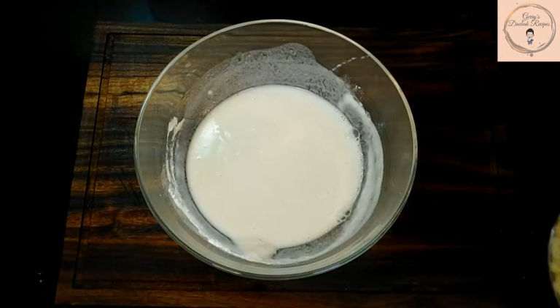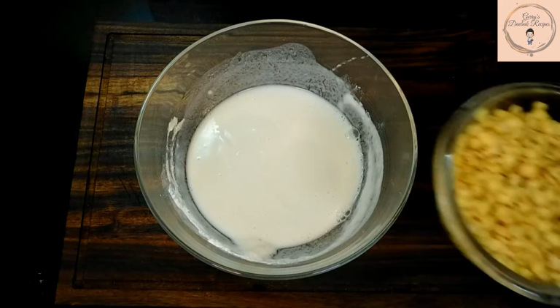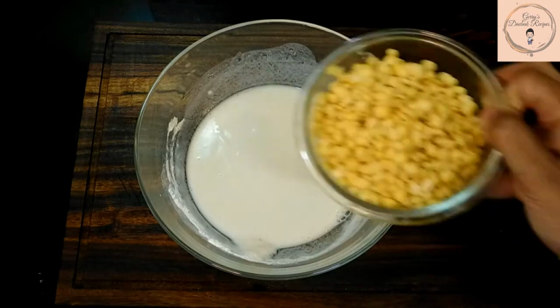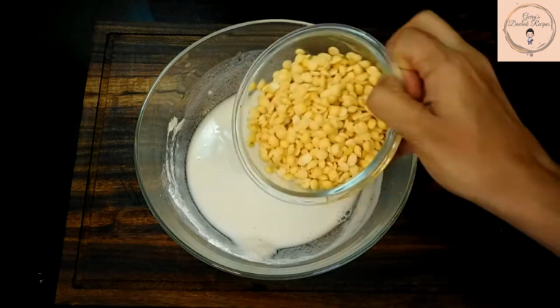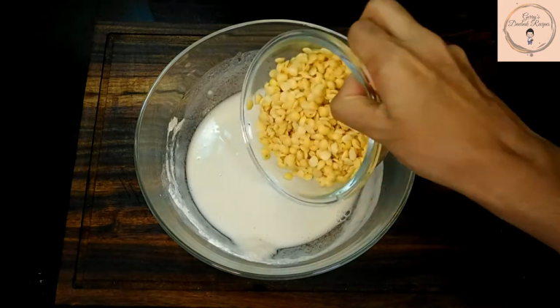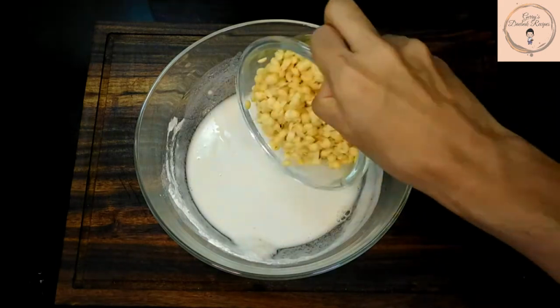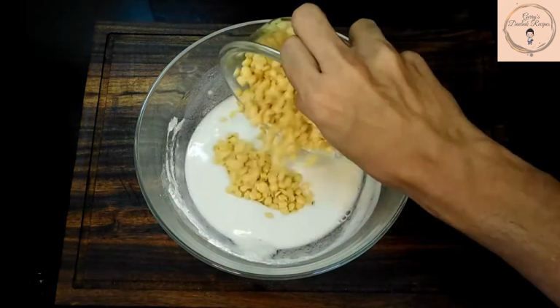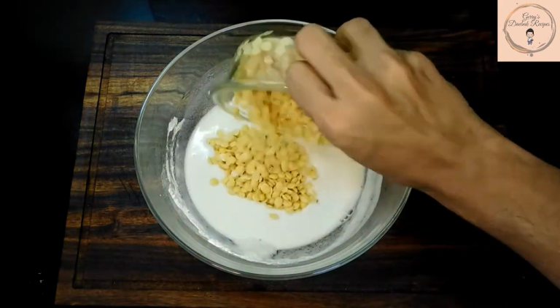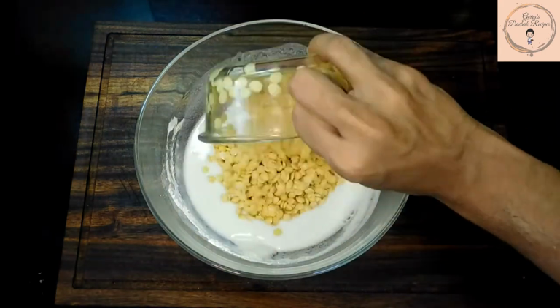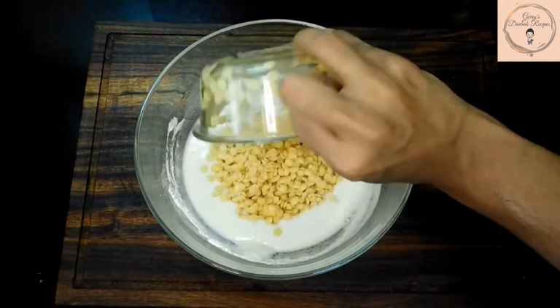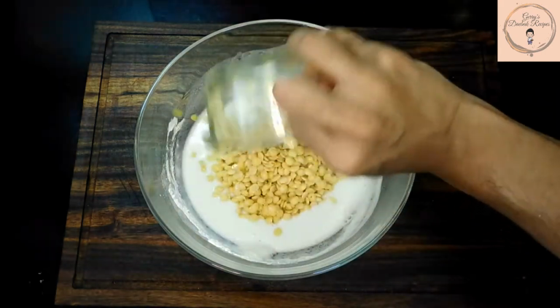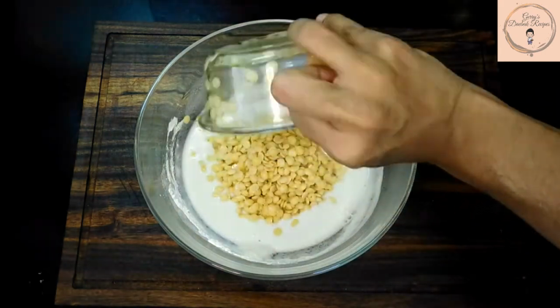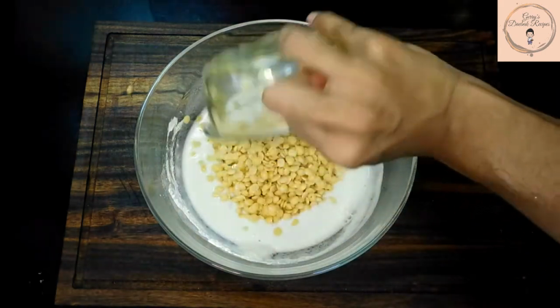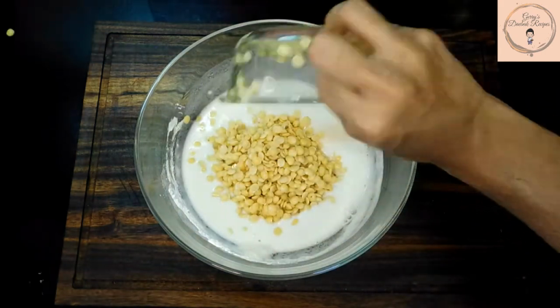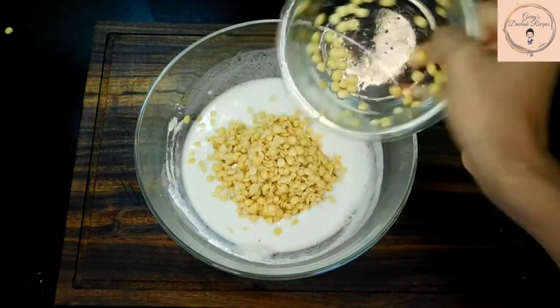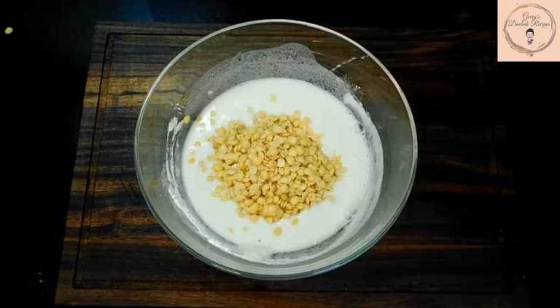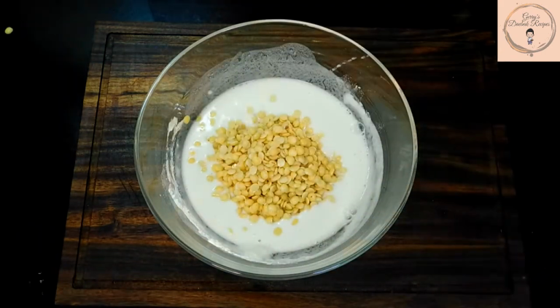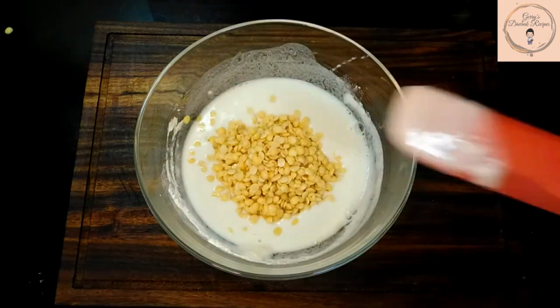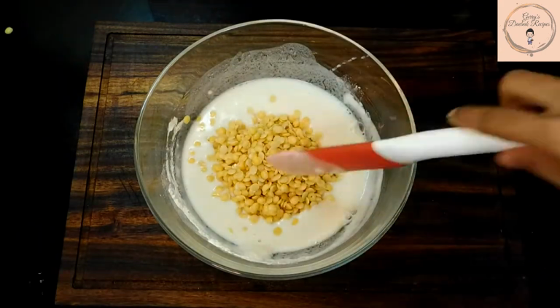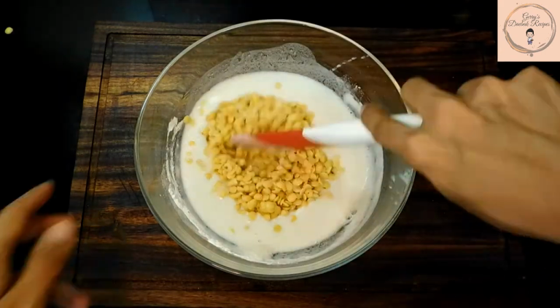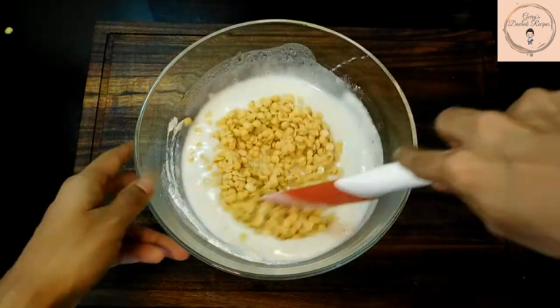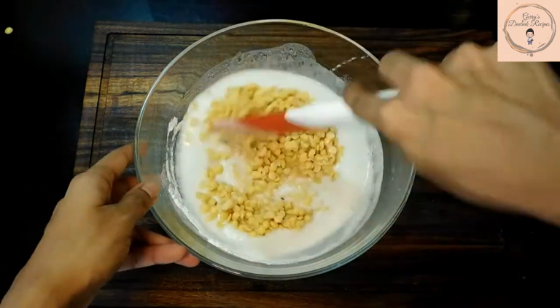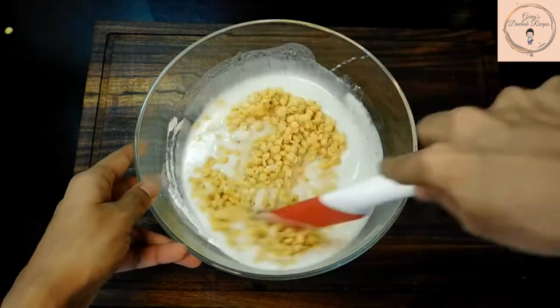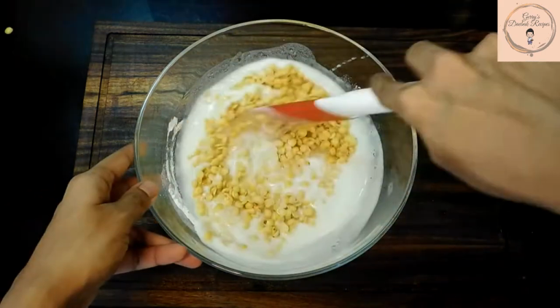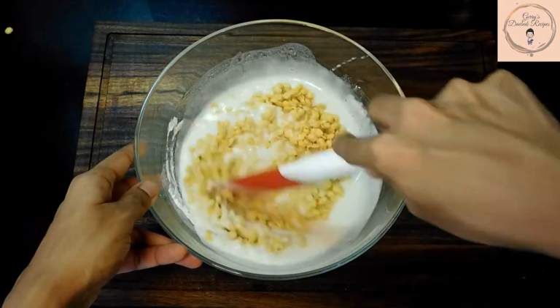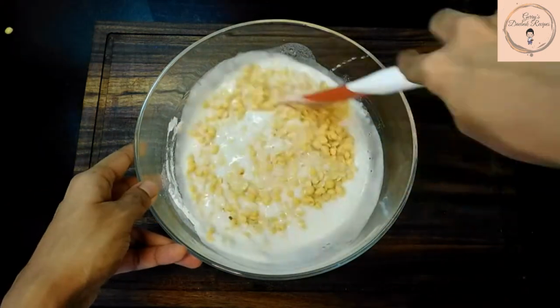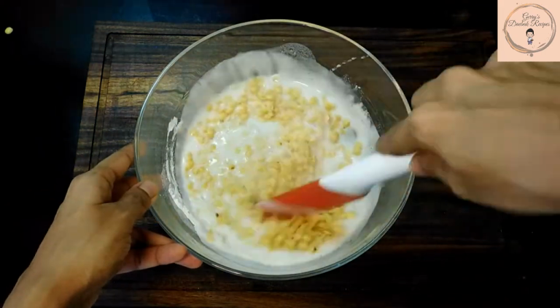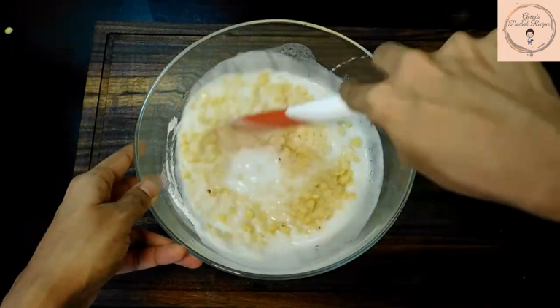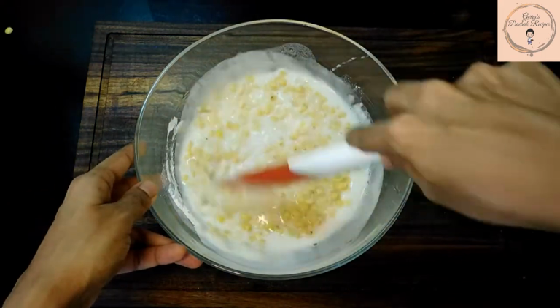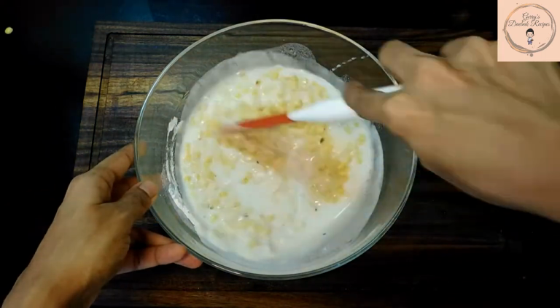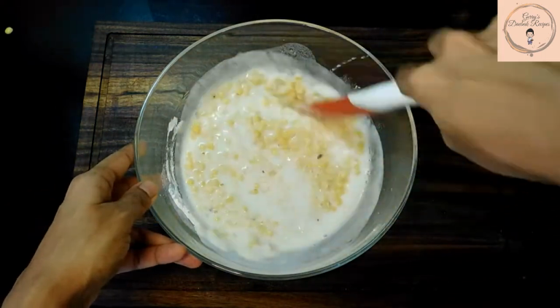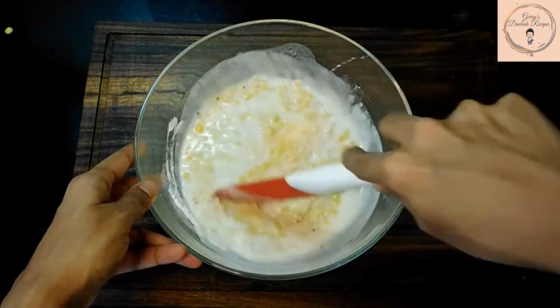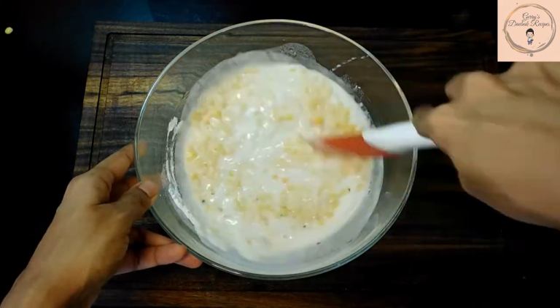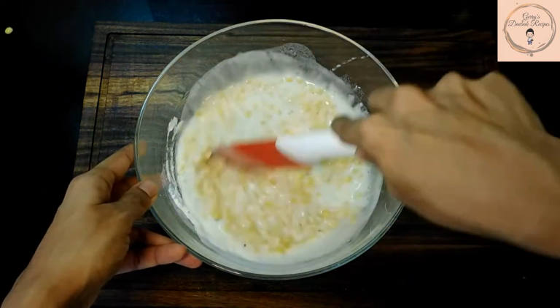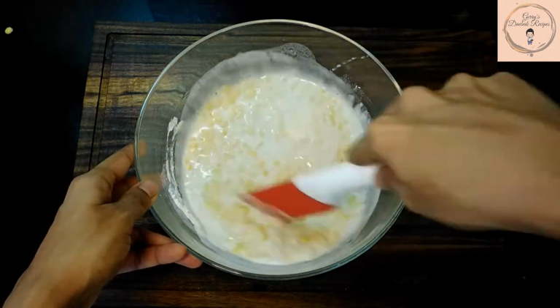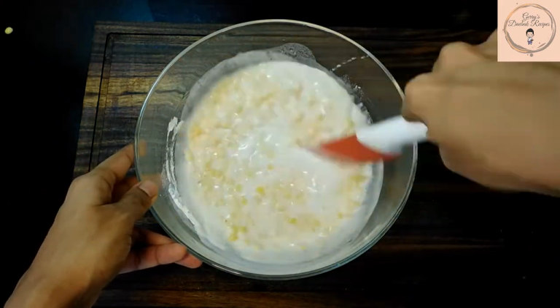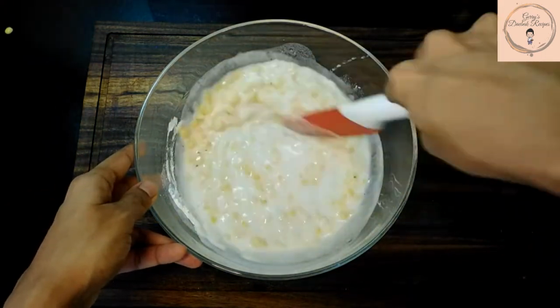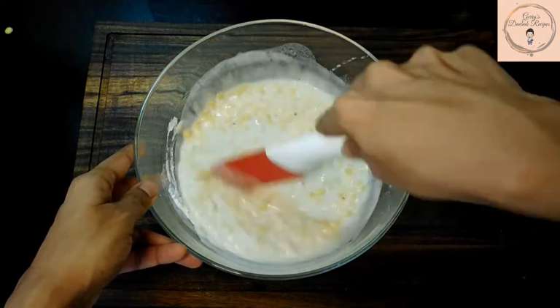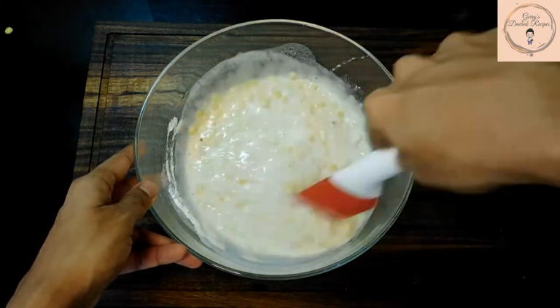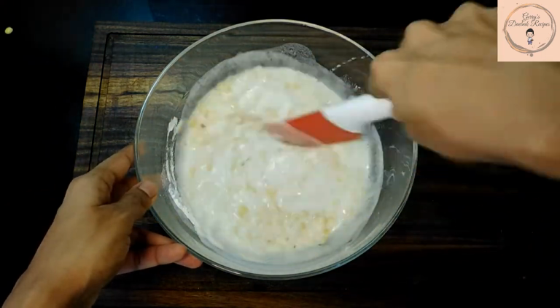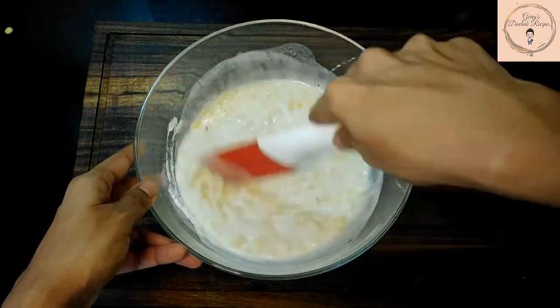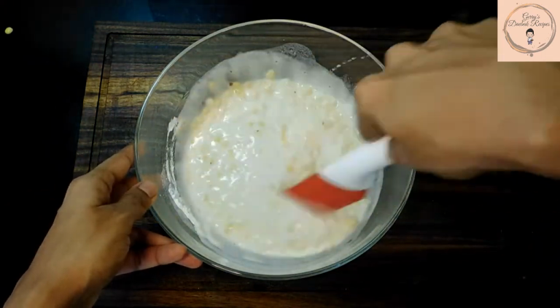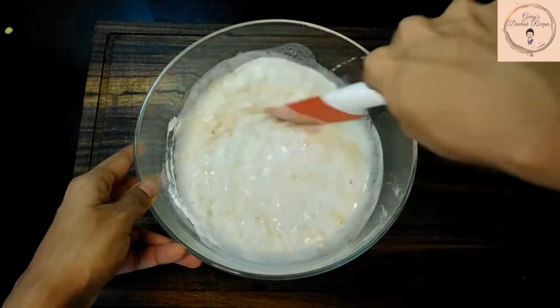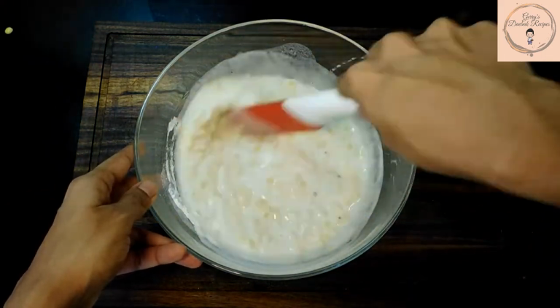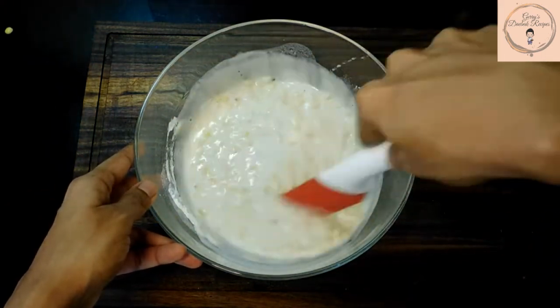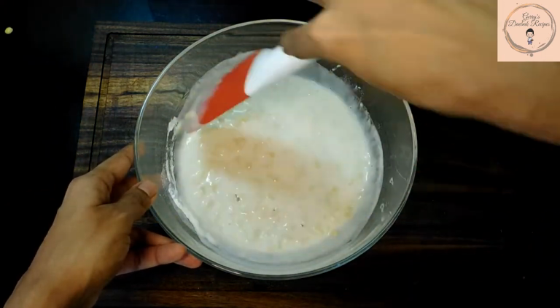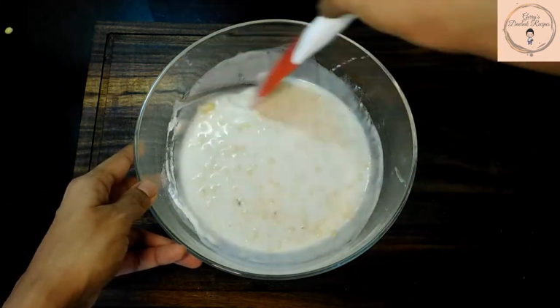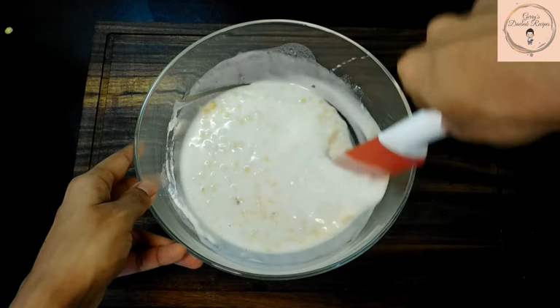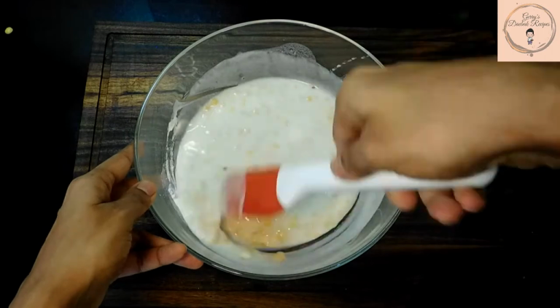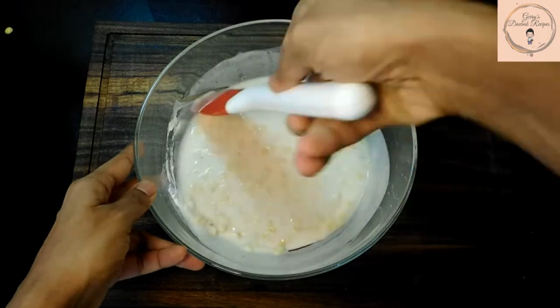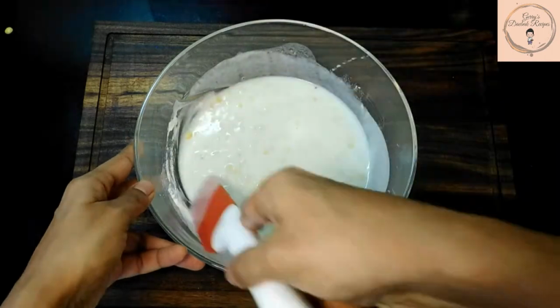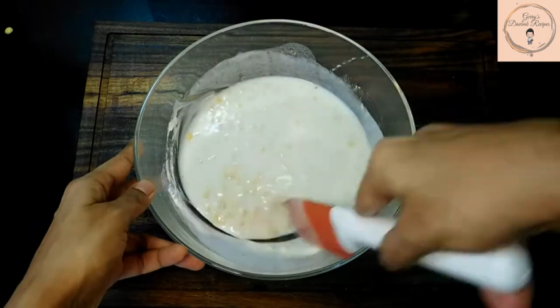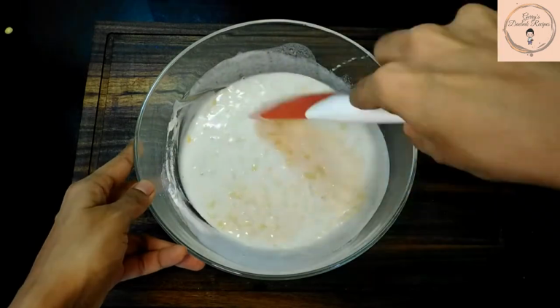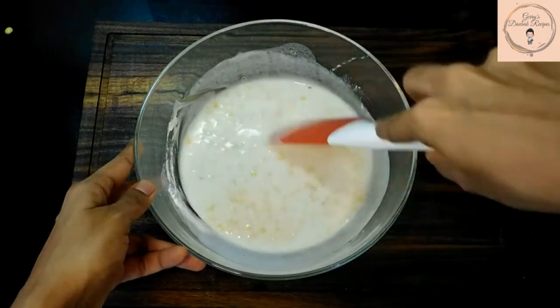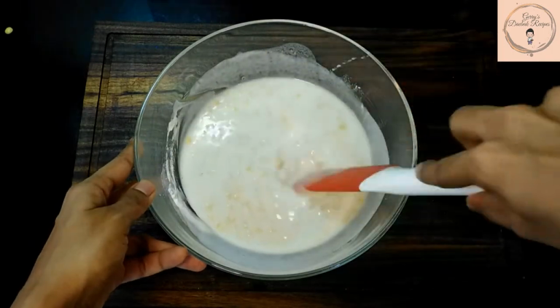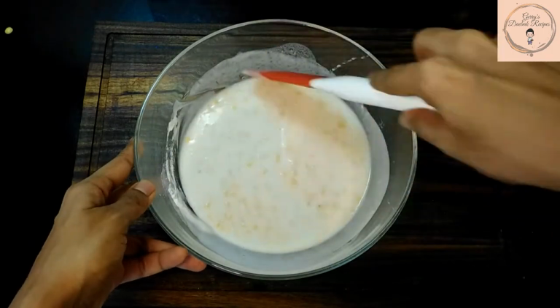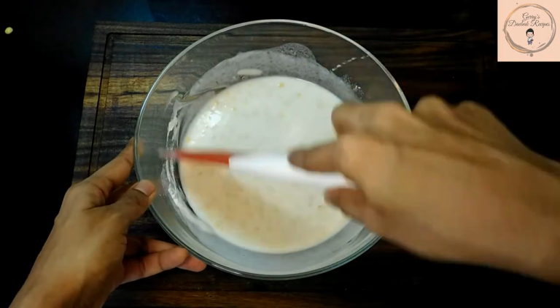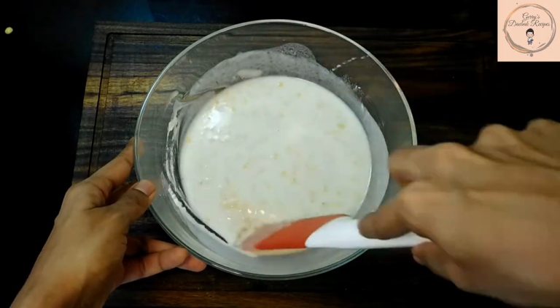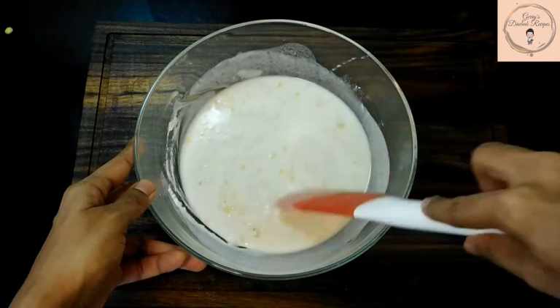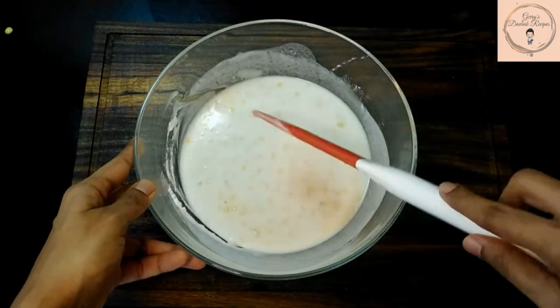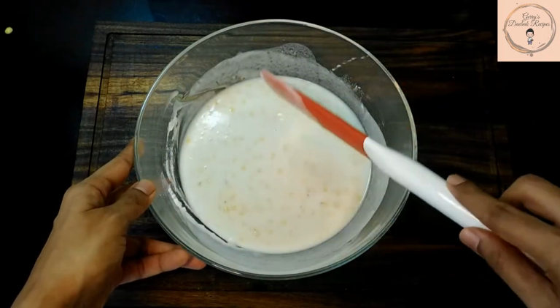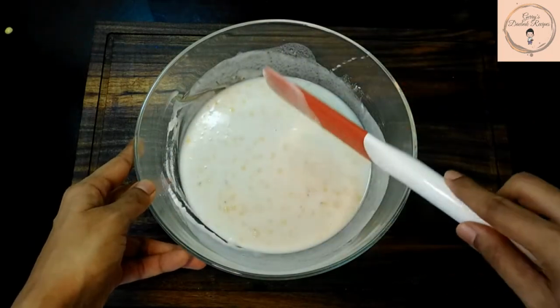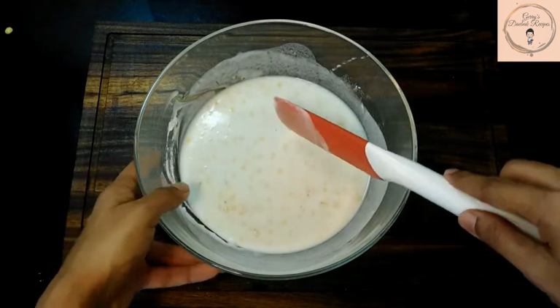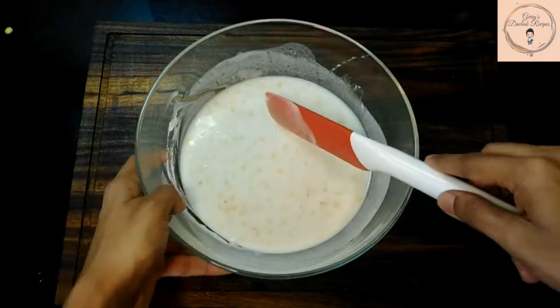Add in the soaked split peas and give it a mix. Mix and the batter looks ready.